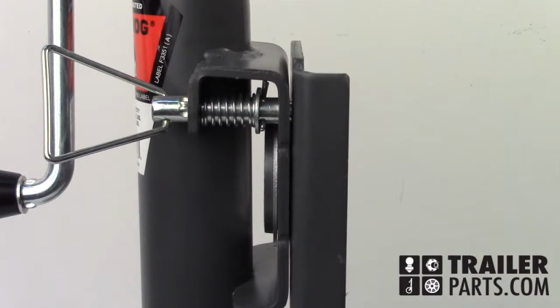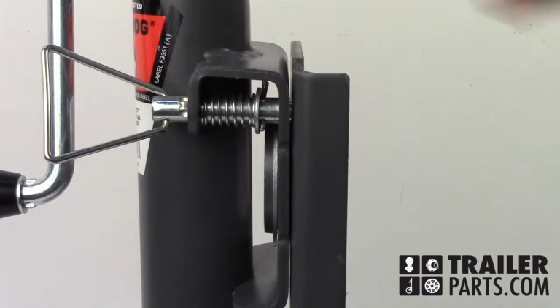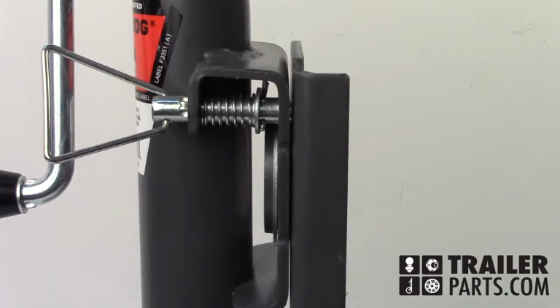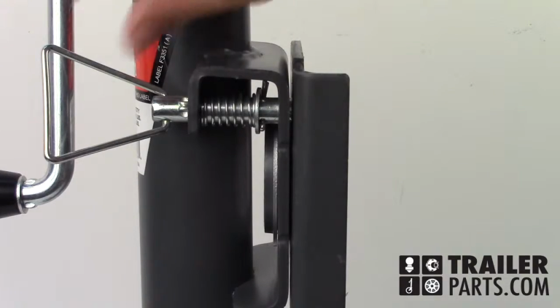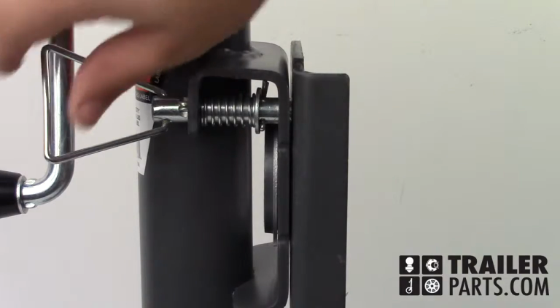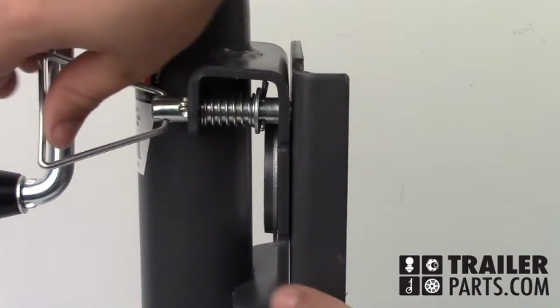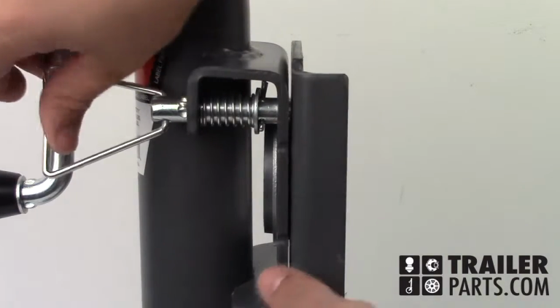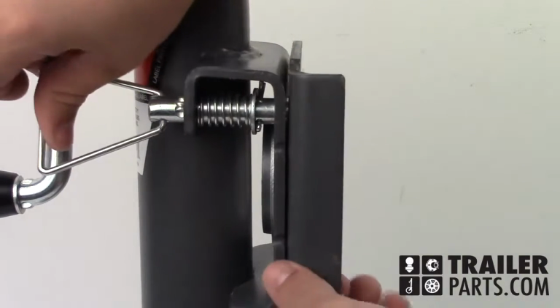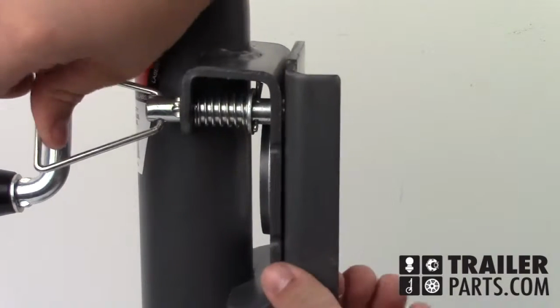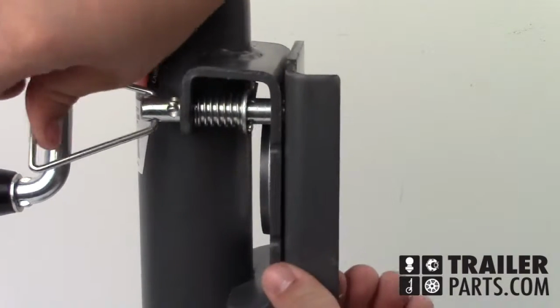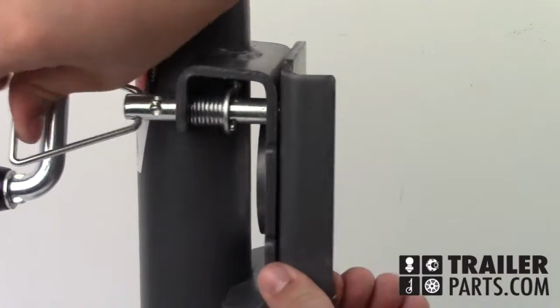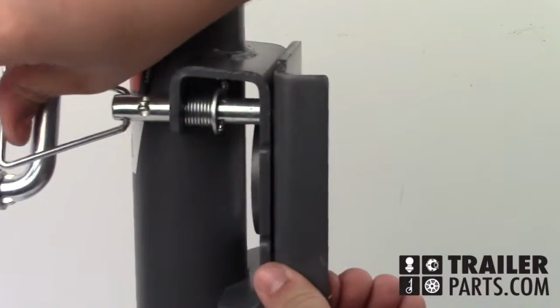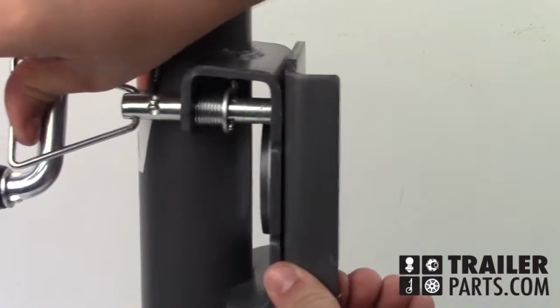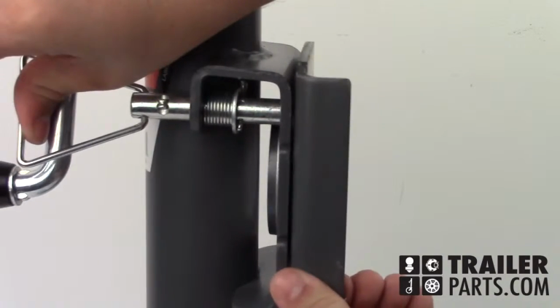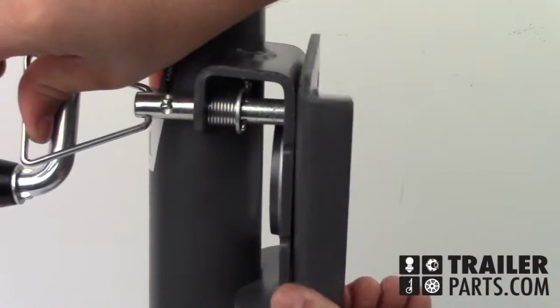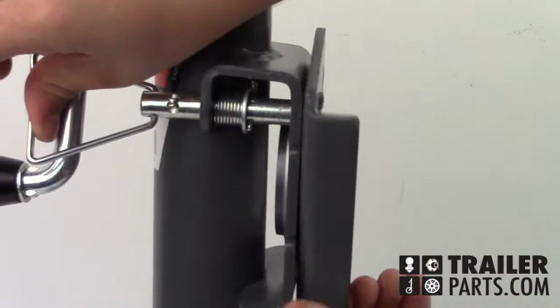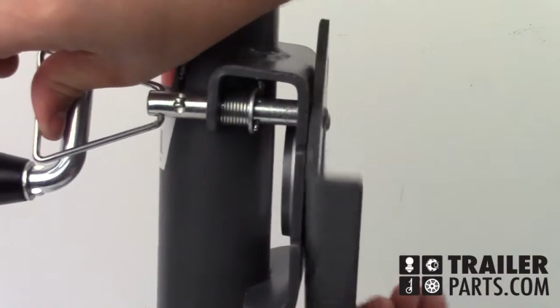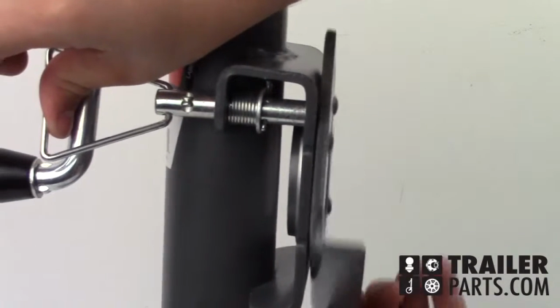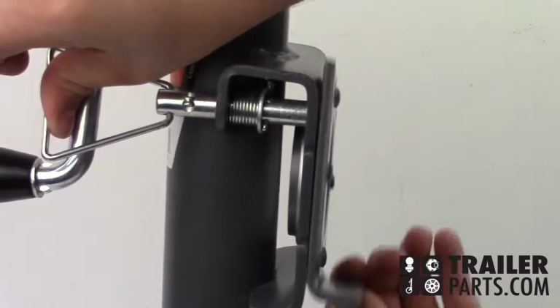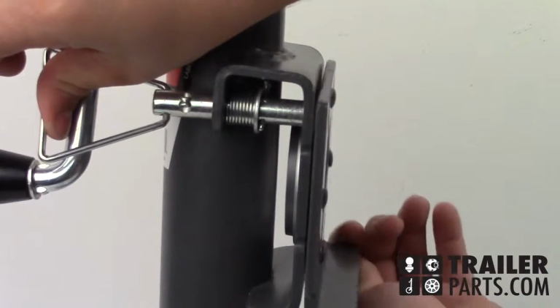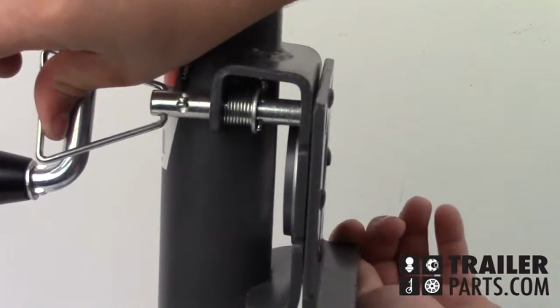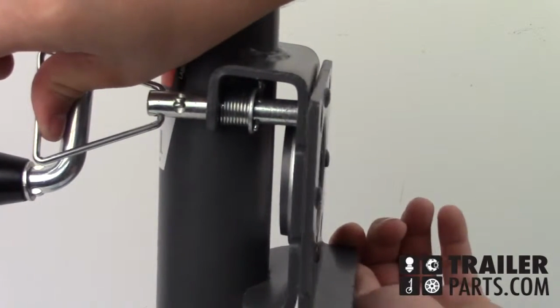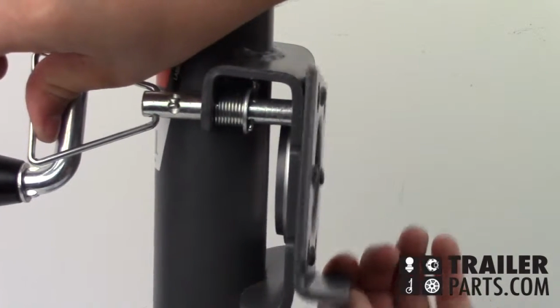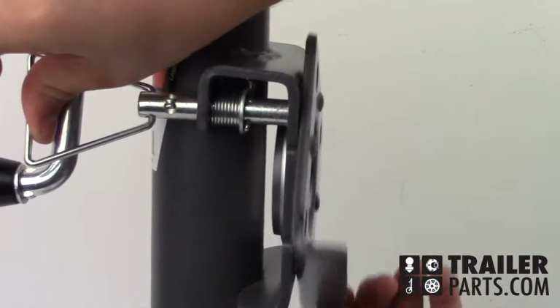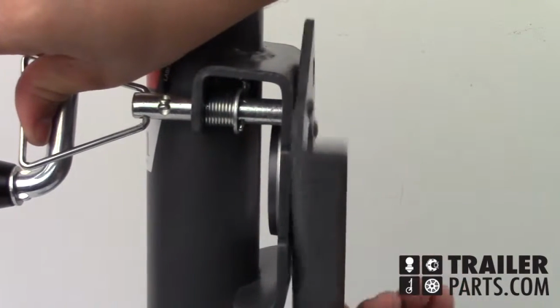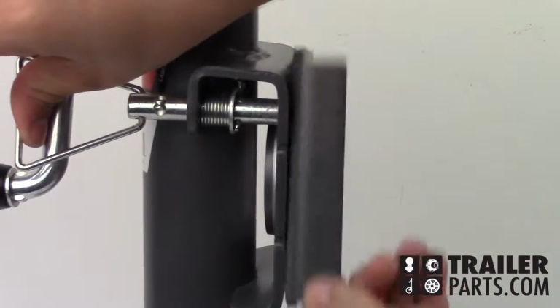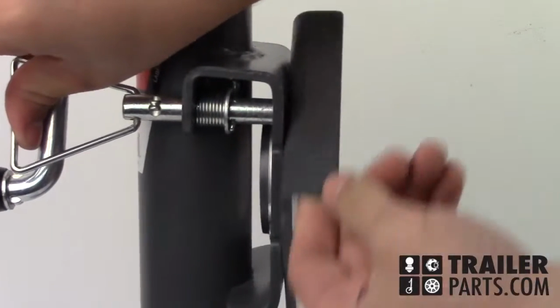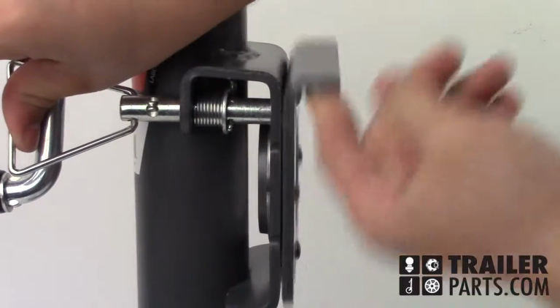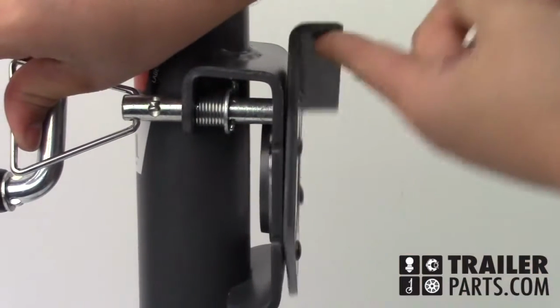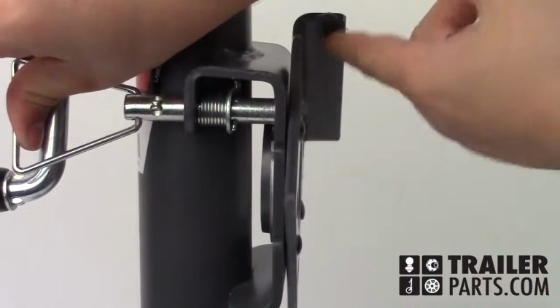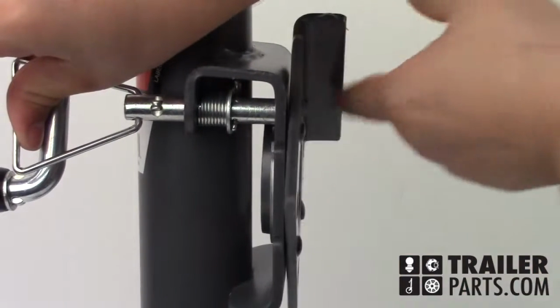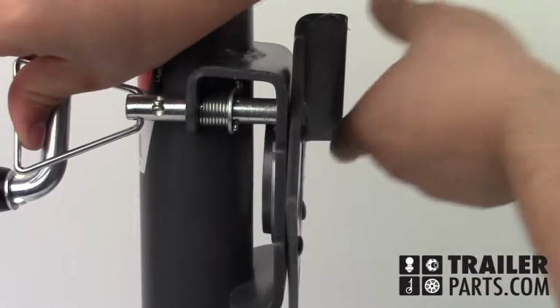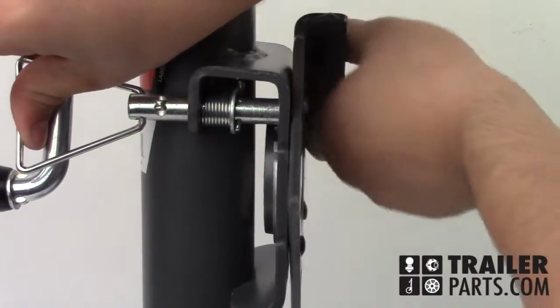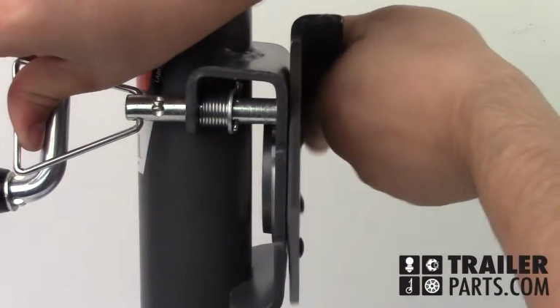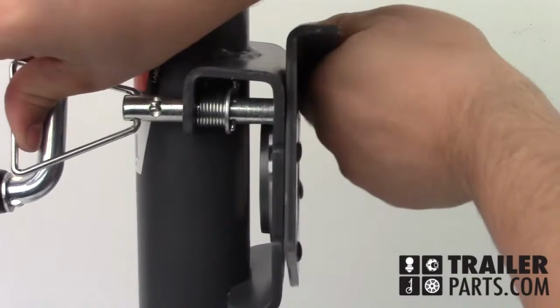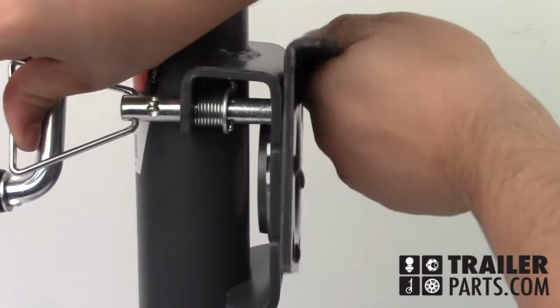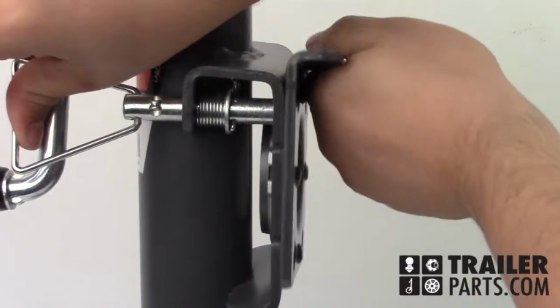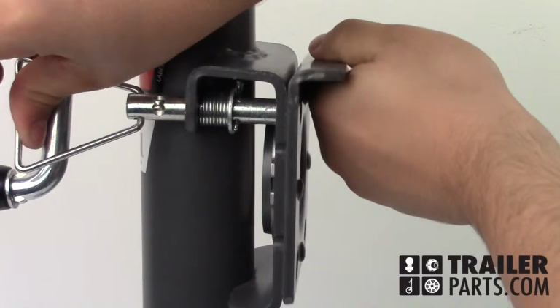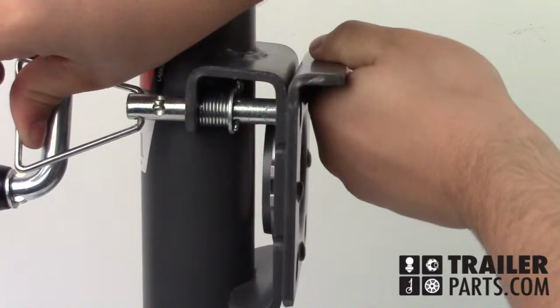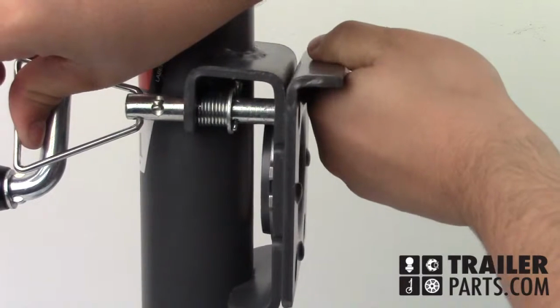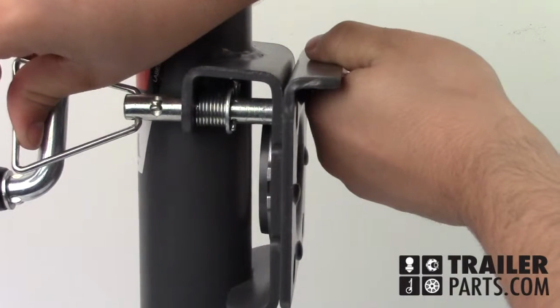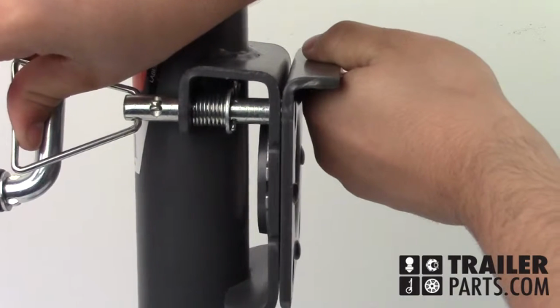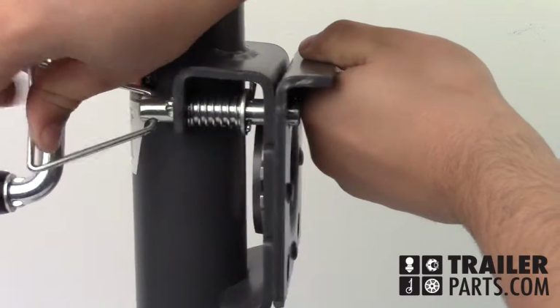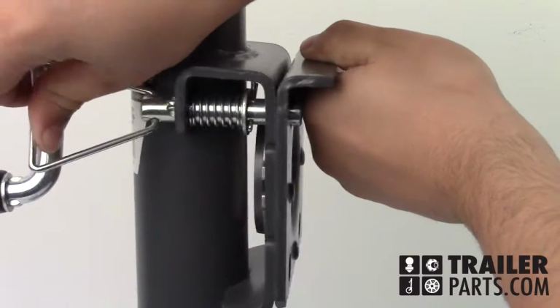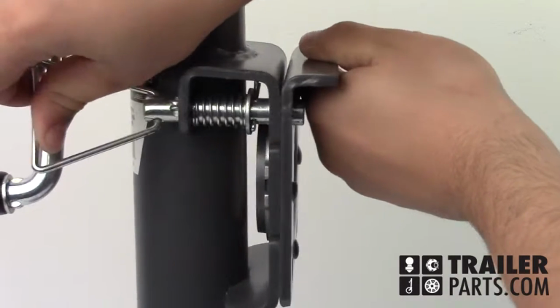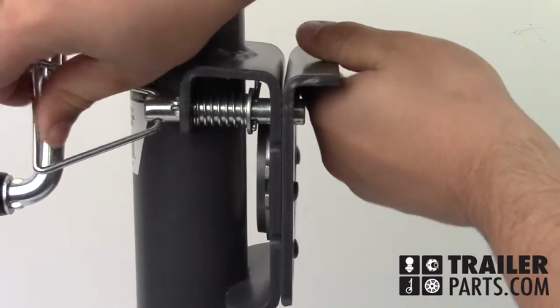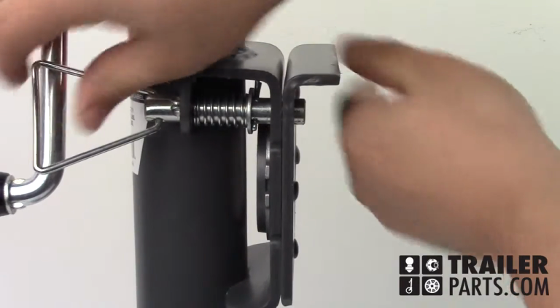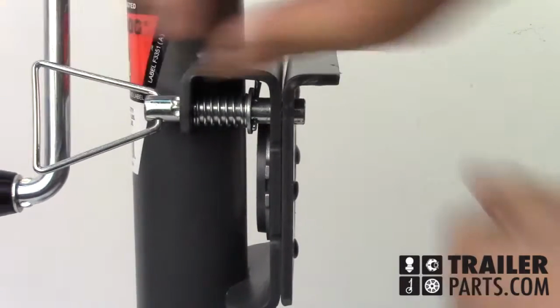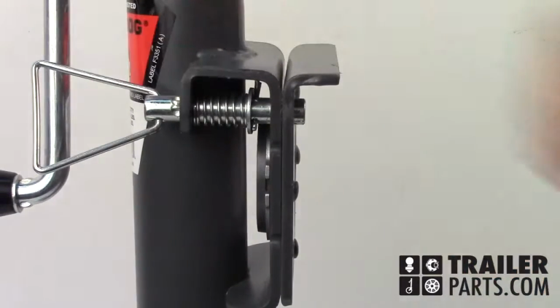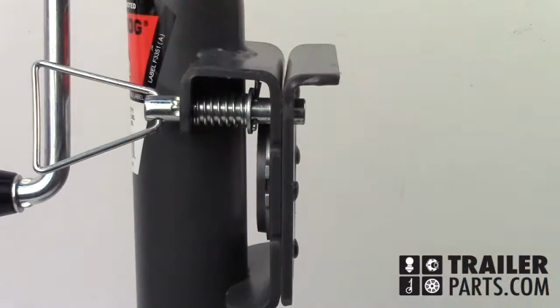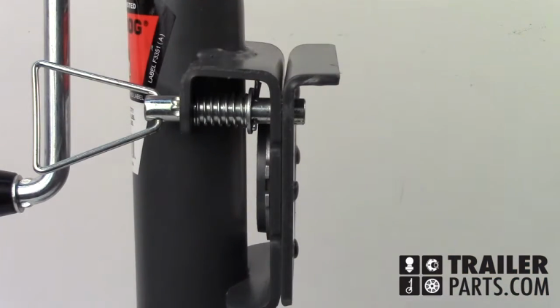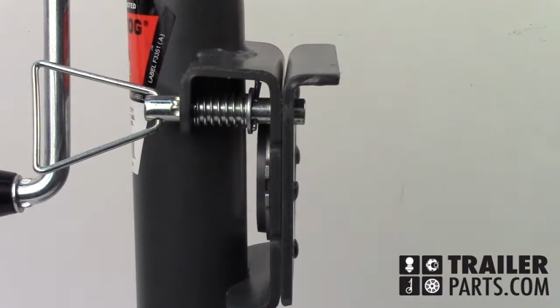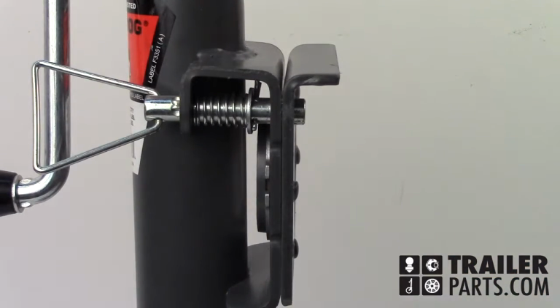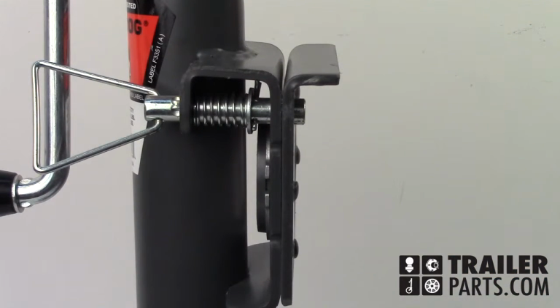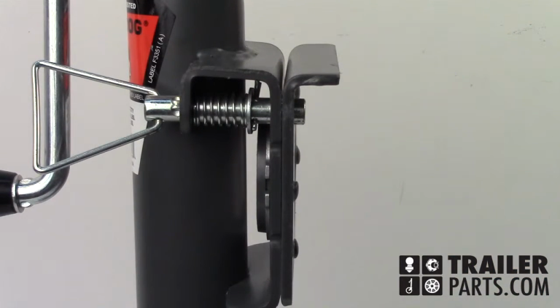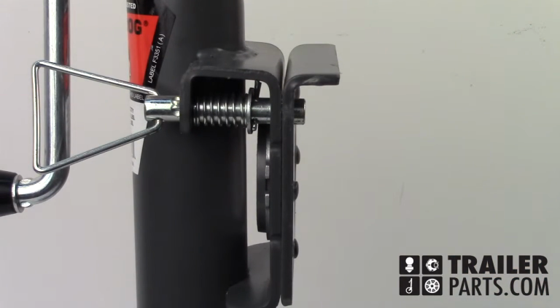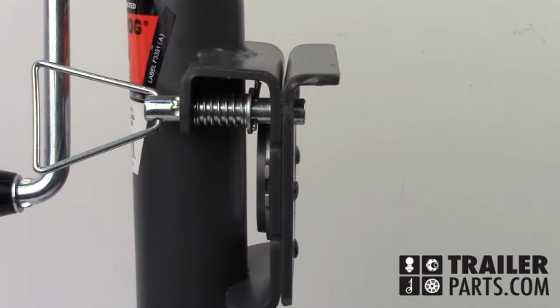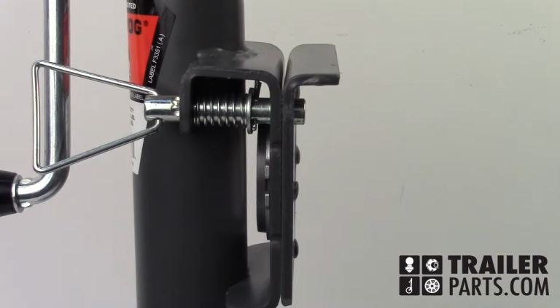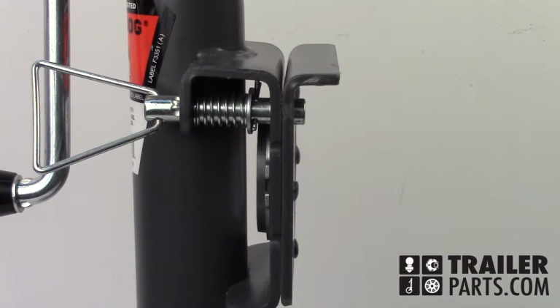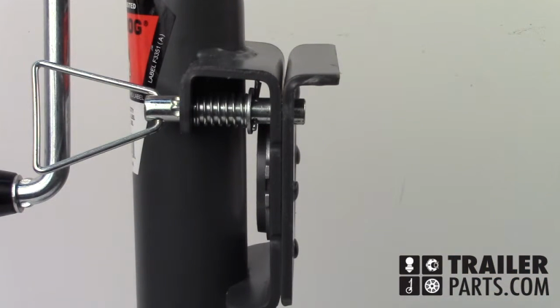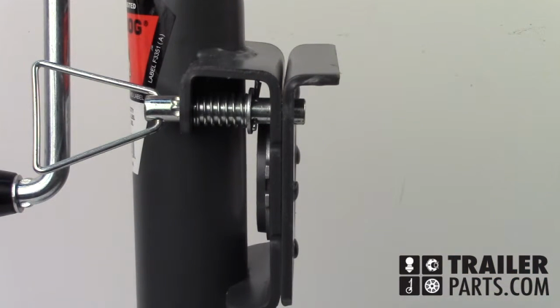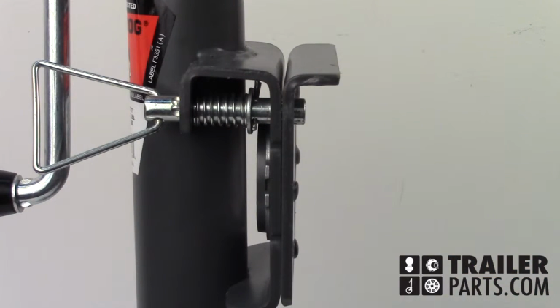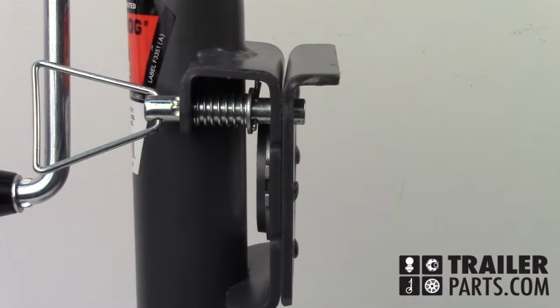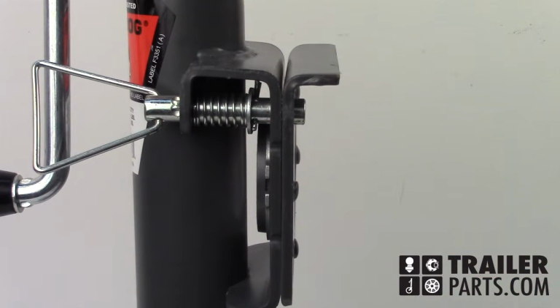The jack is a pivoting mount which lets you pull the pin to rotate the jack up to your tongue during travel. The clearance of this mount is 6.4 inches.